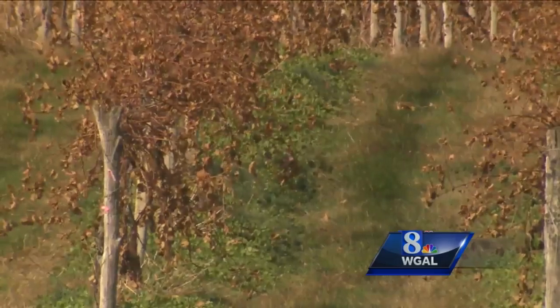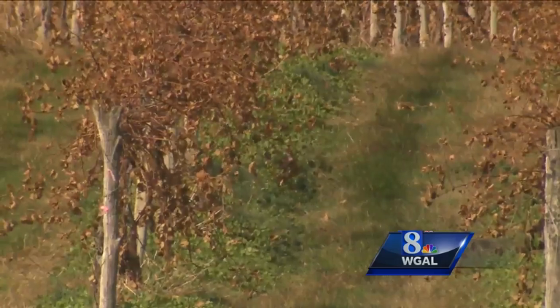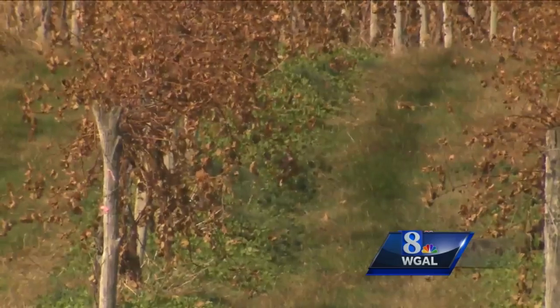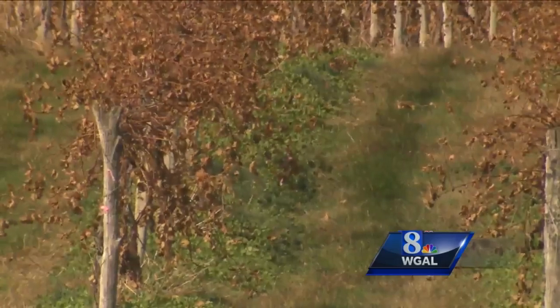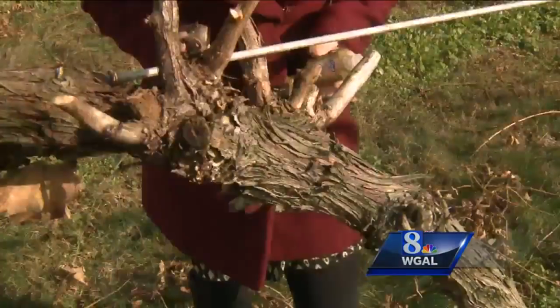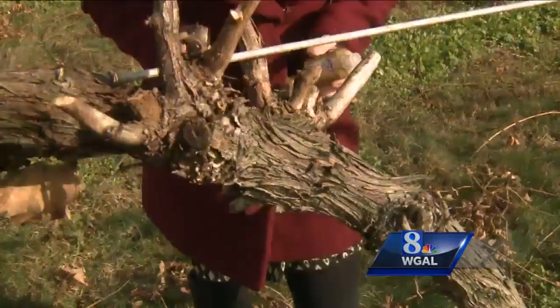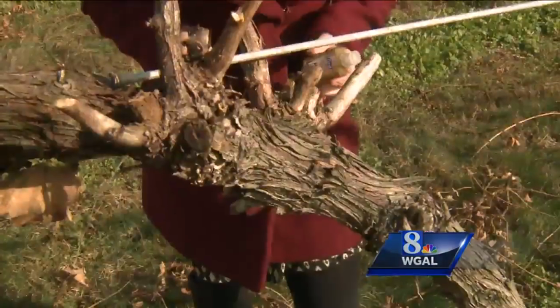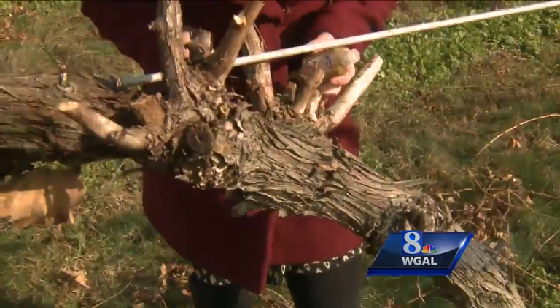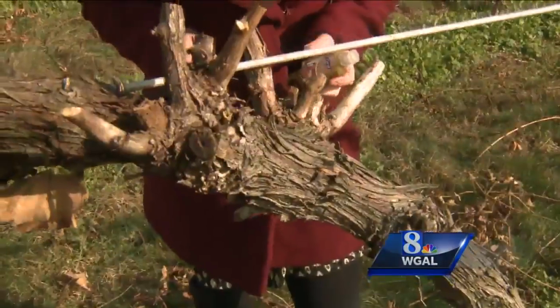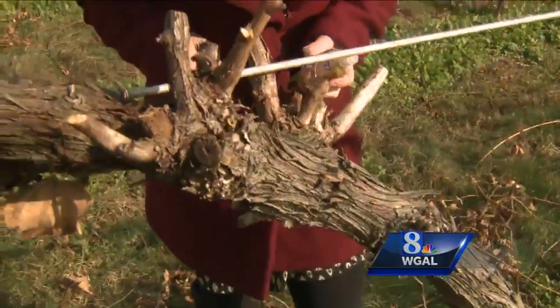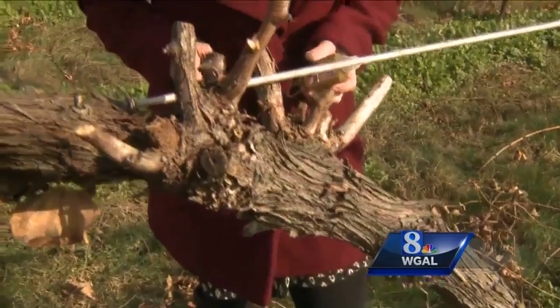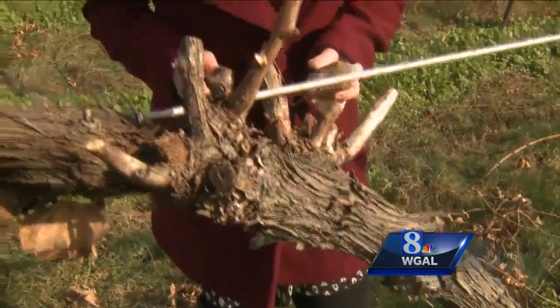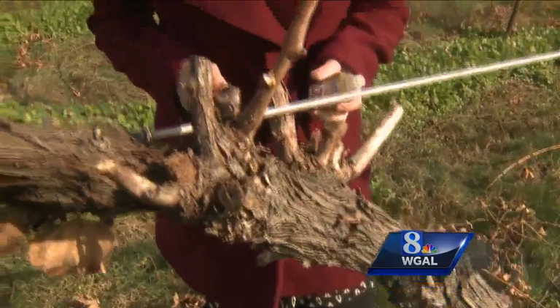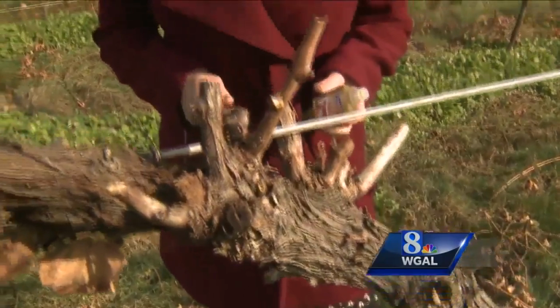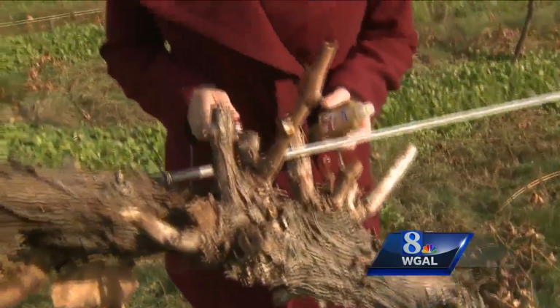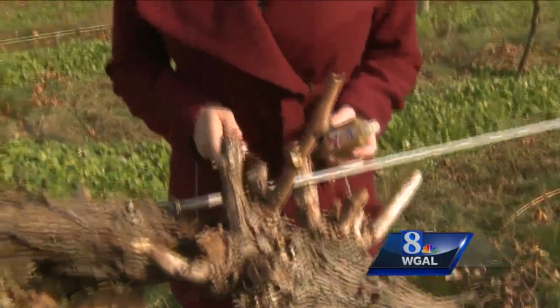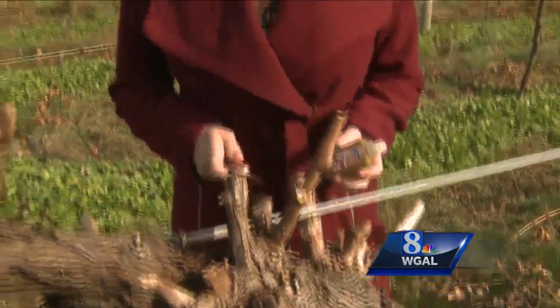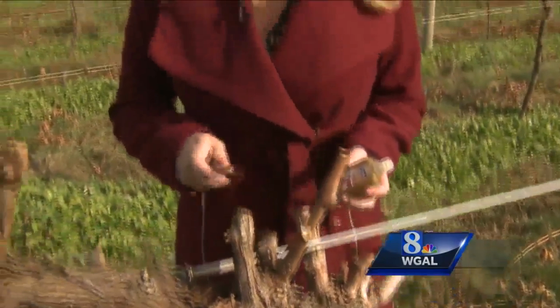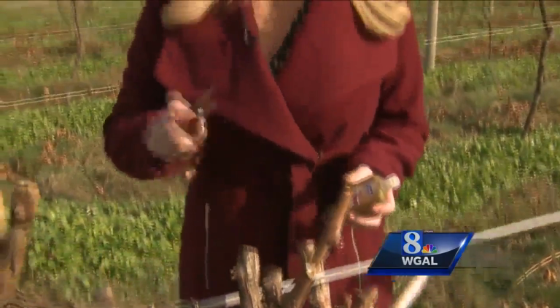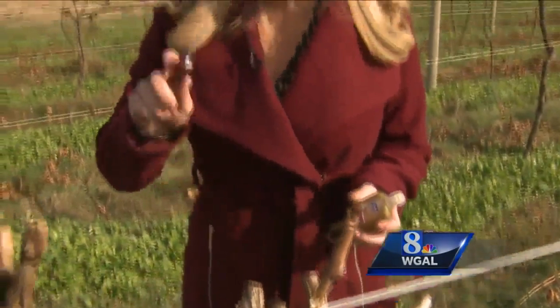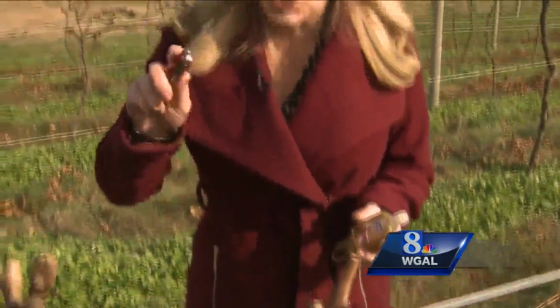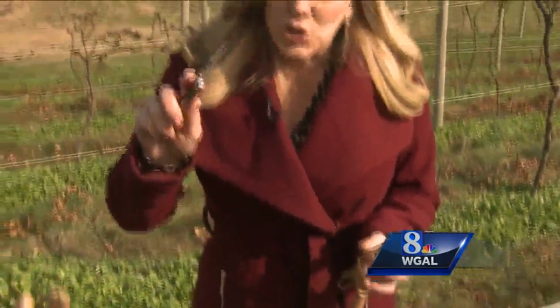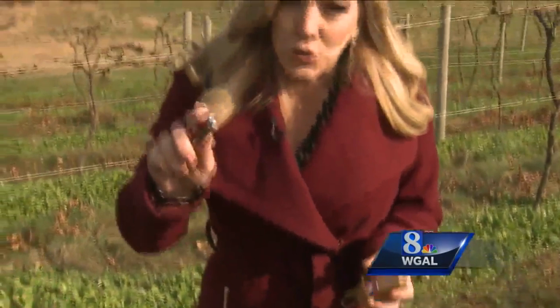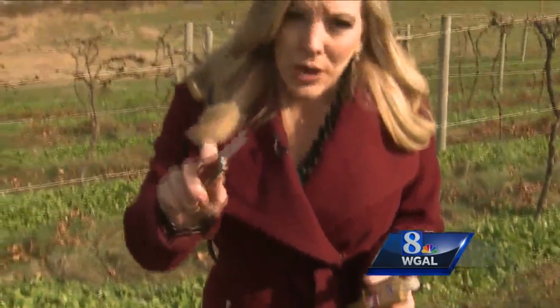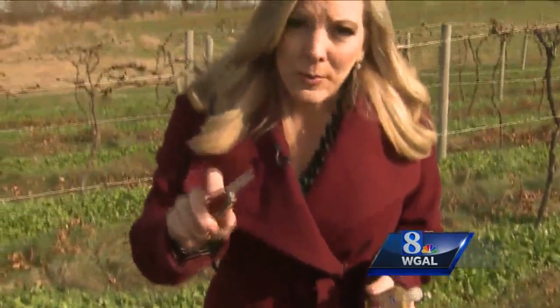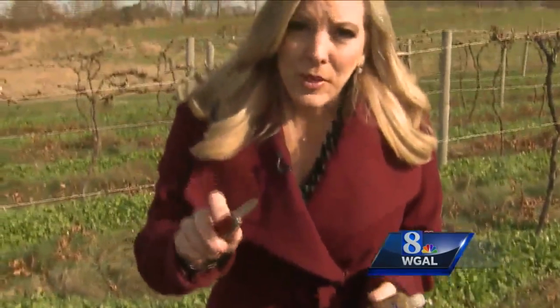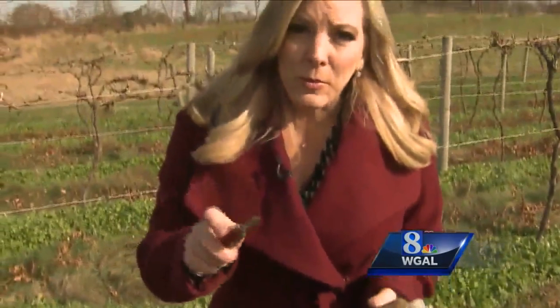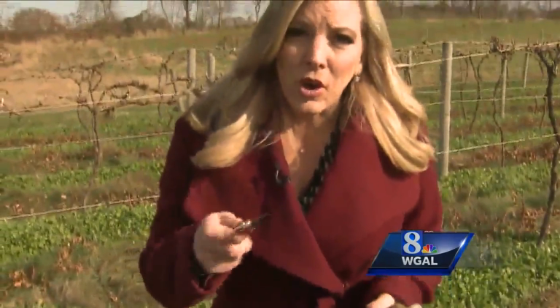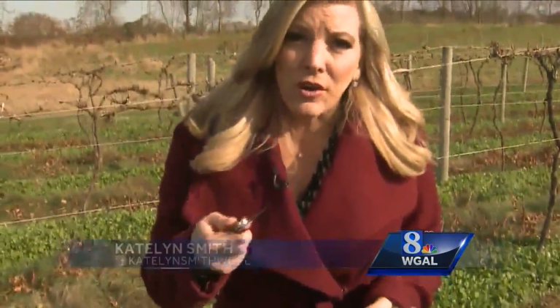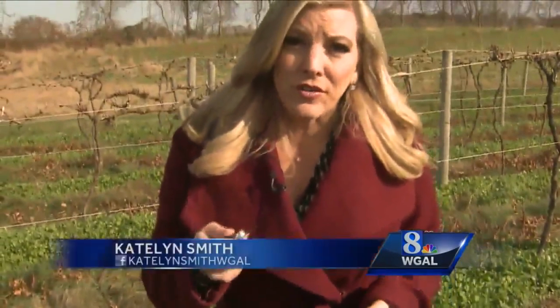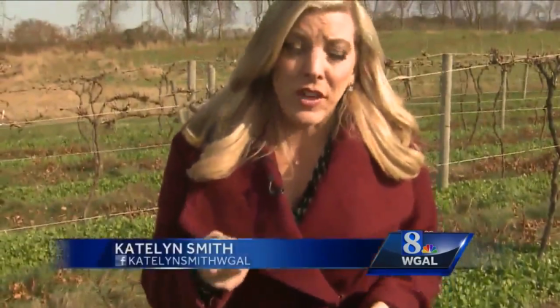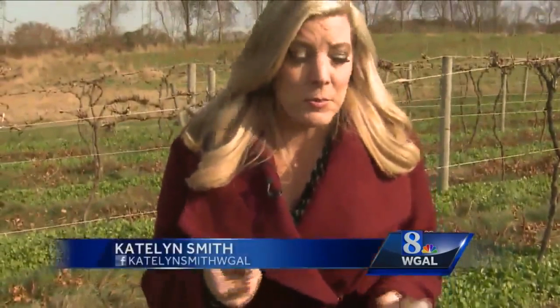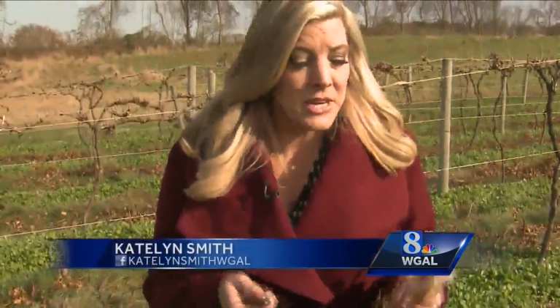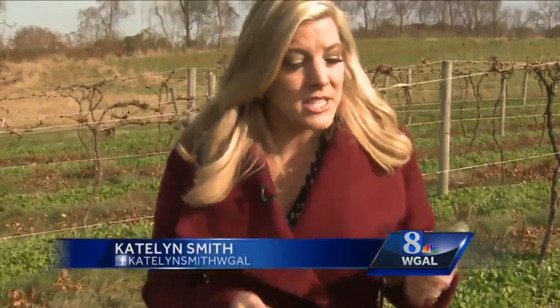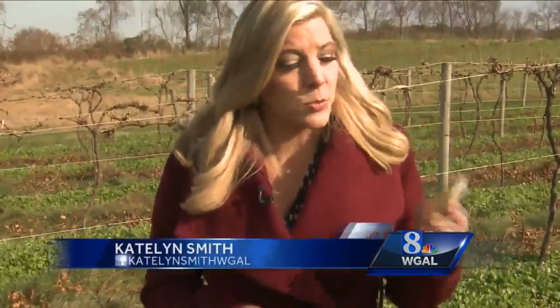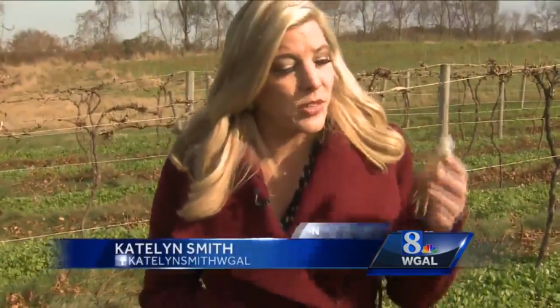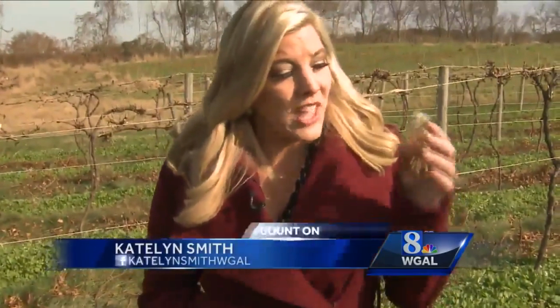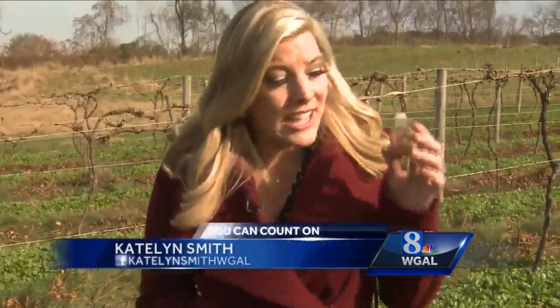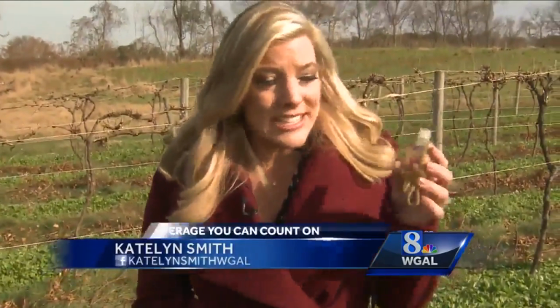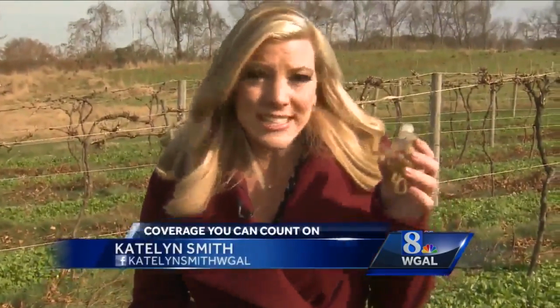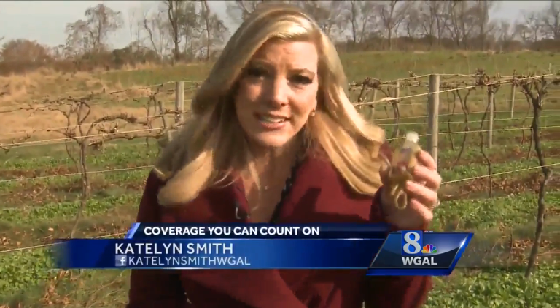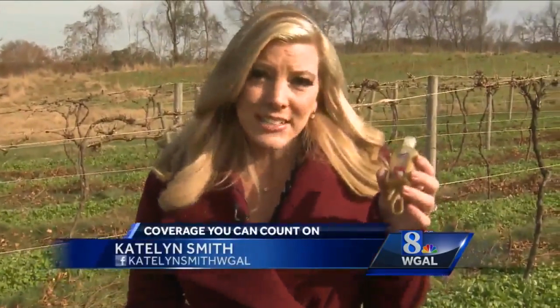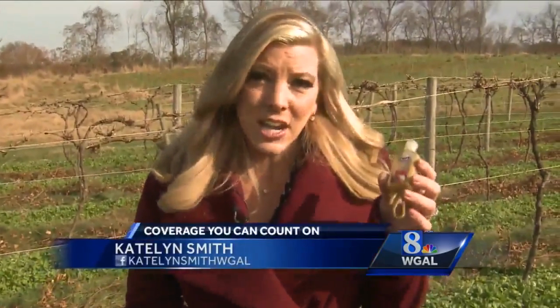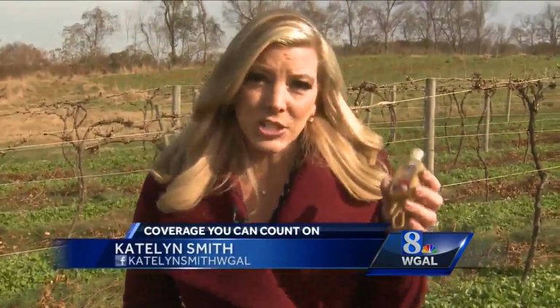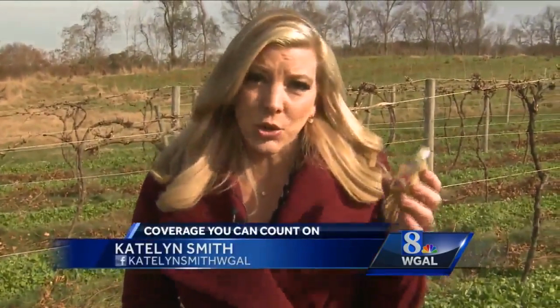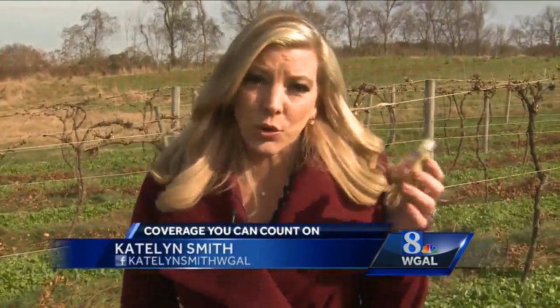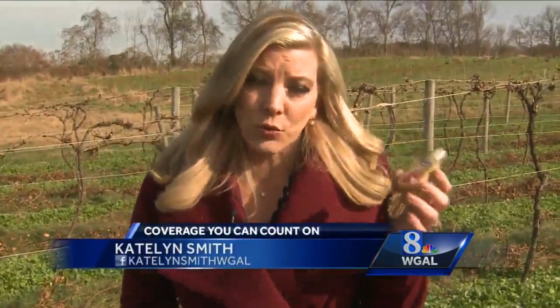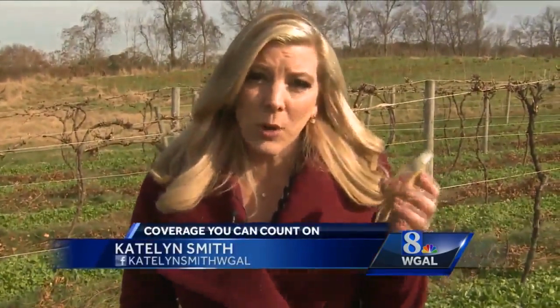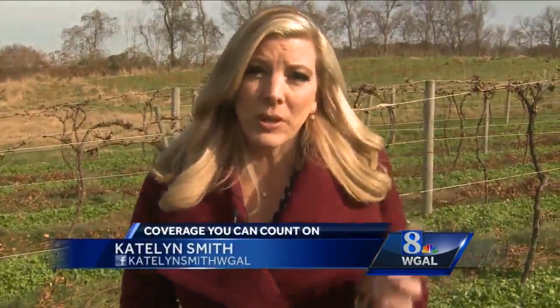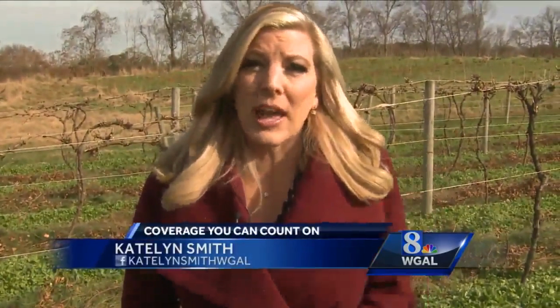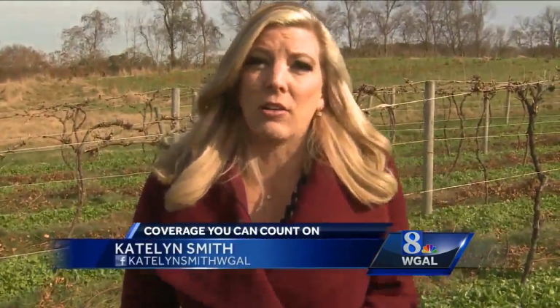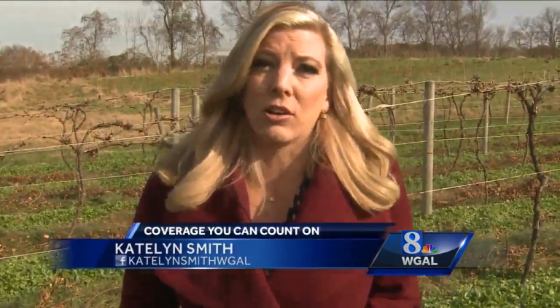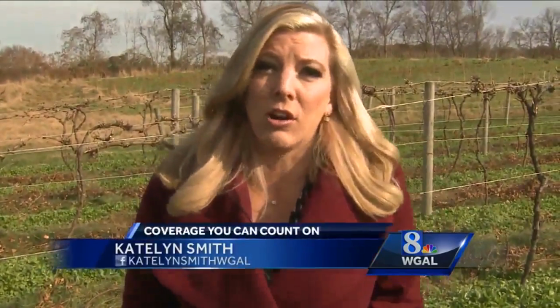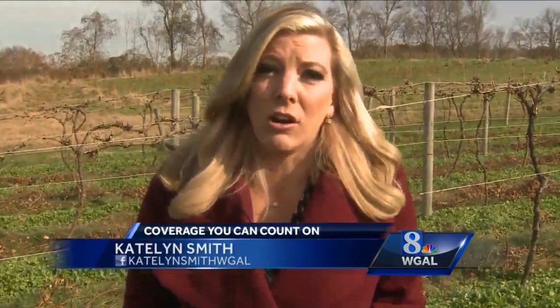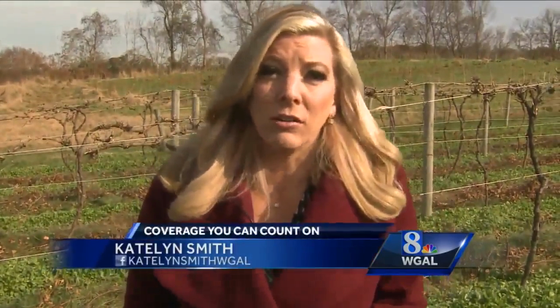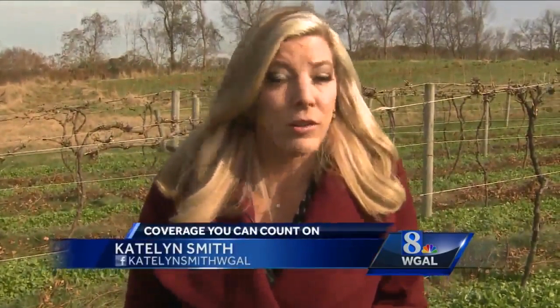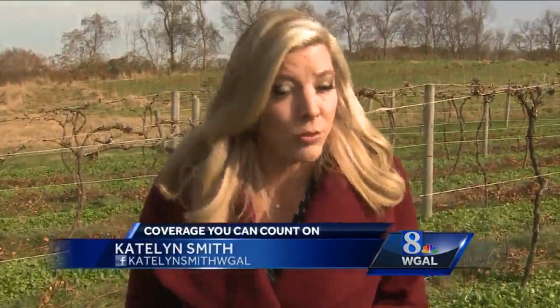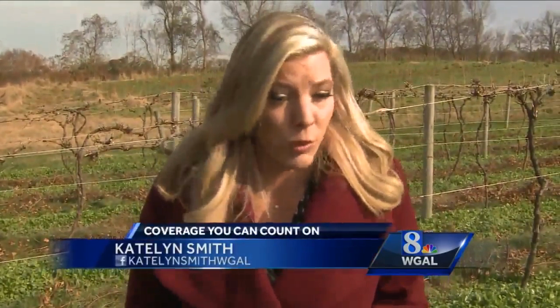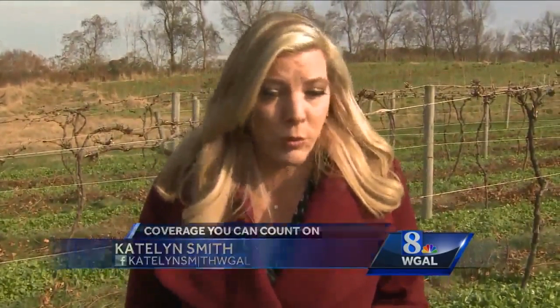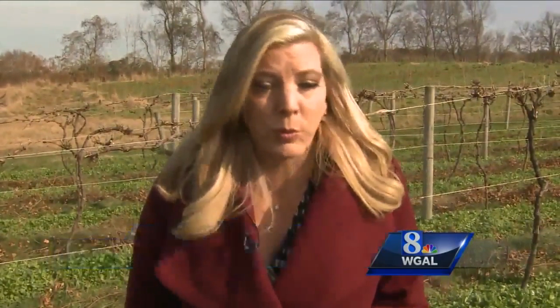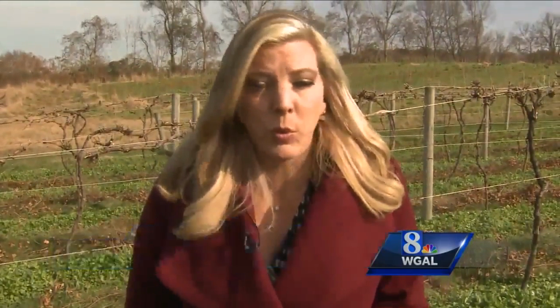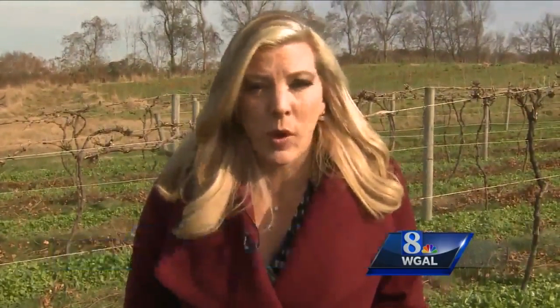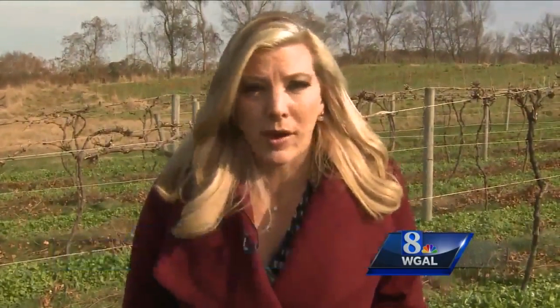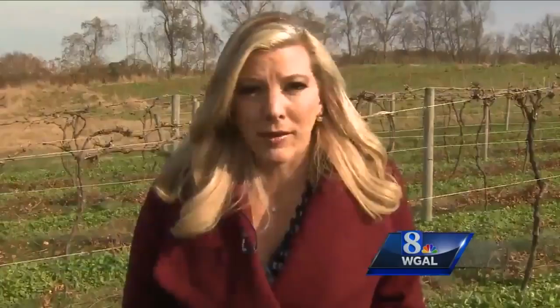If you do find any eggs, you're supposed to scrape them off, then mix them with hand sanitizer or rubbing alcohol and throw them away.